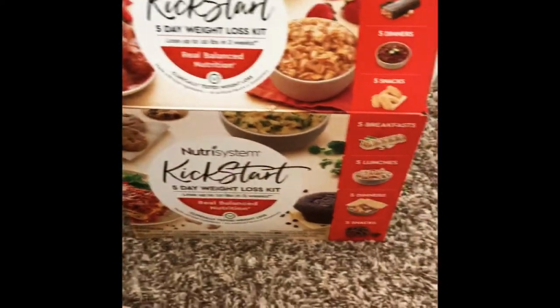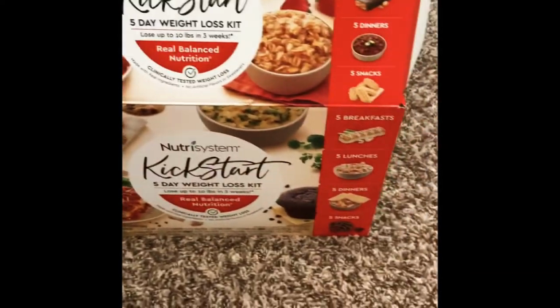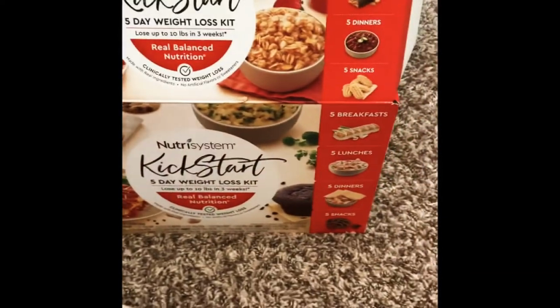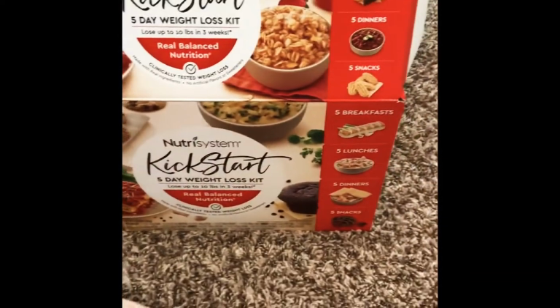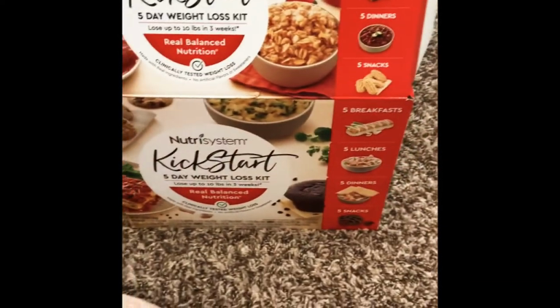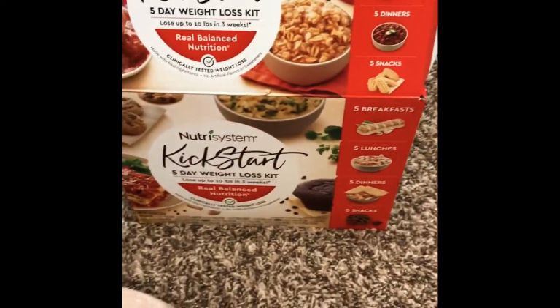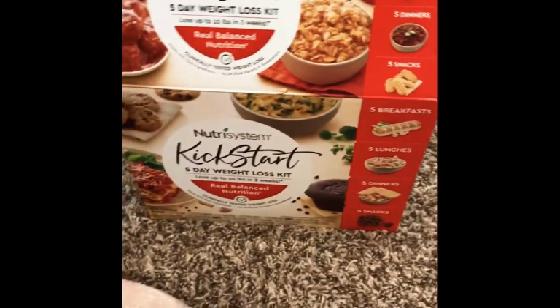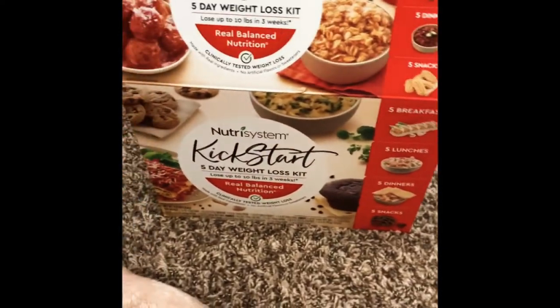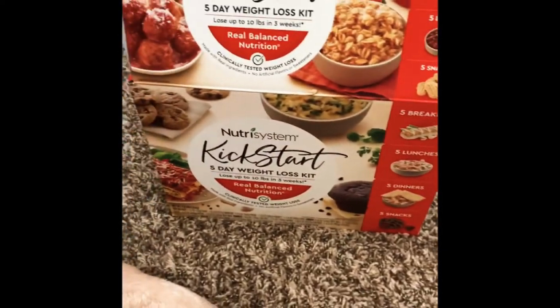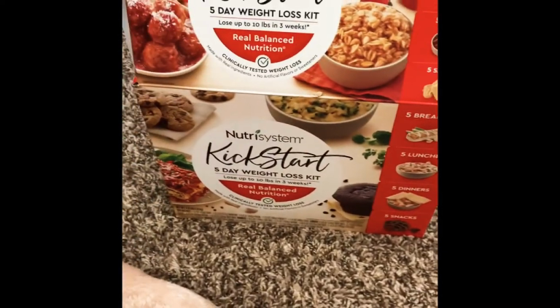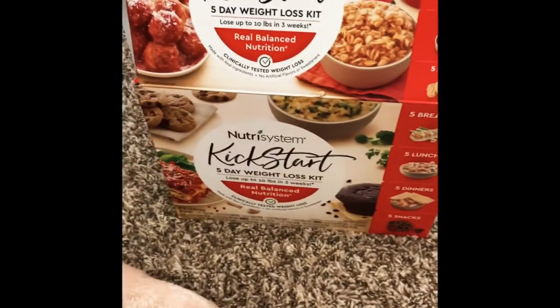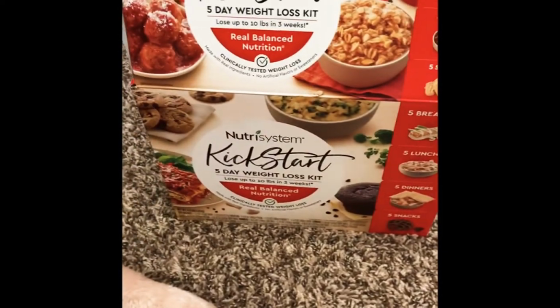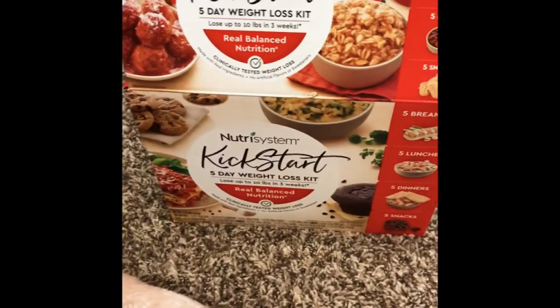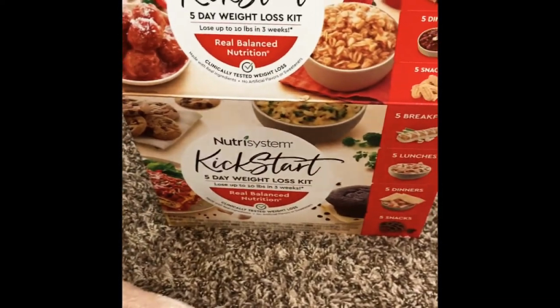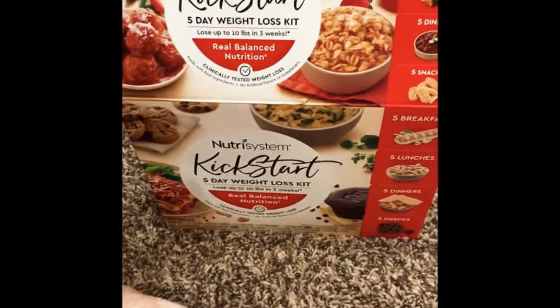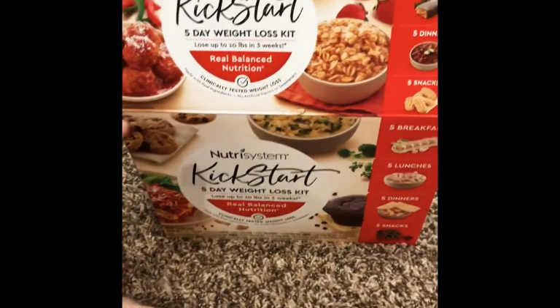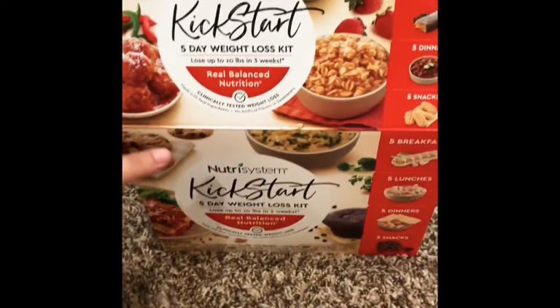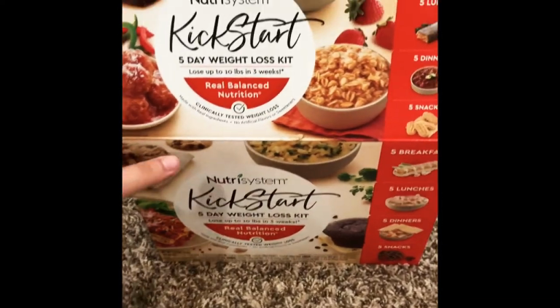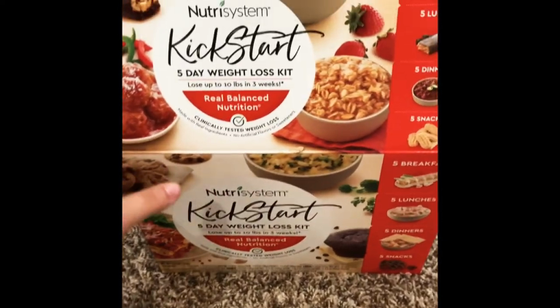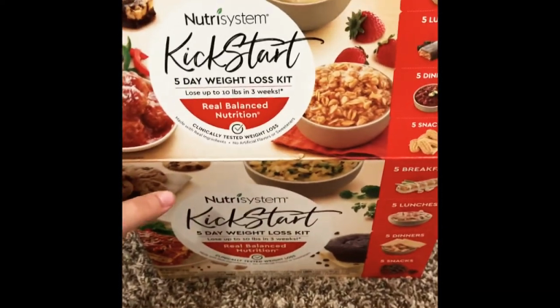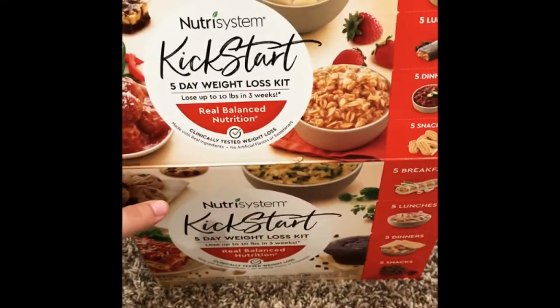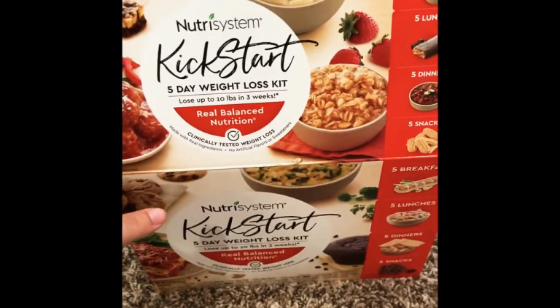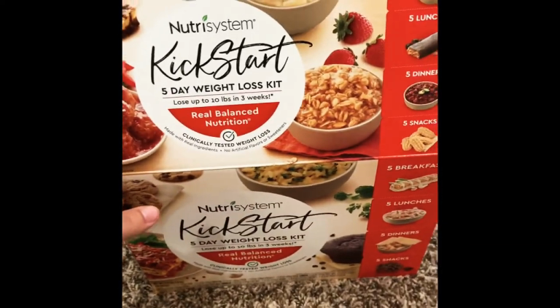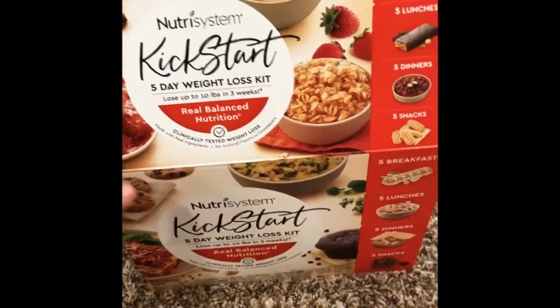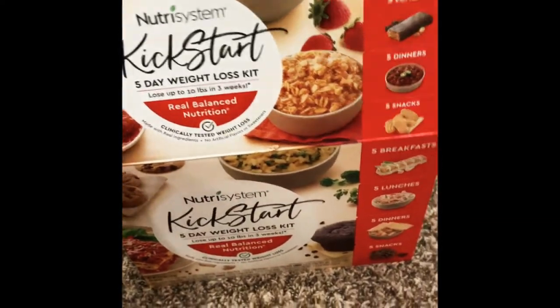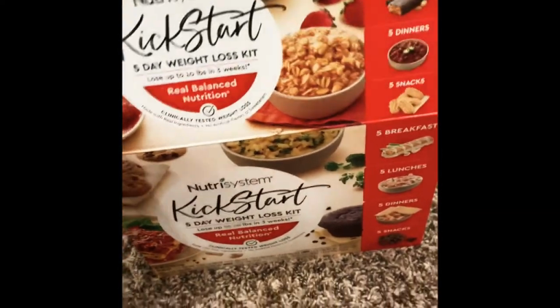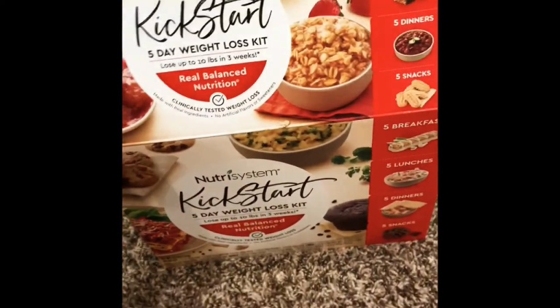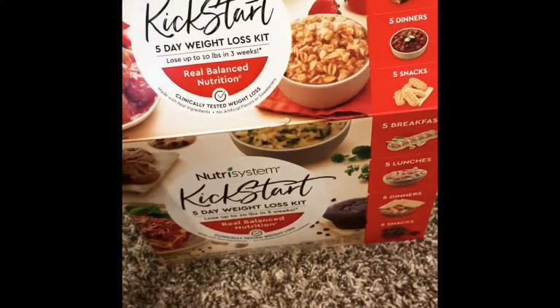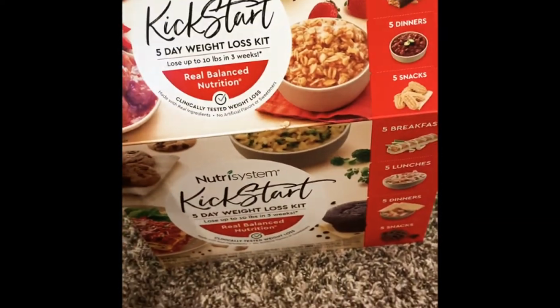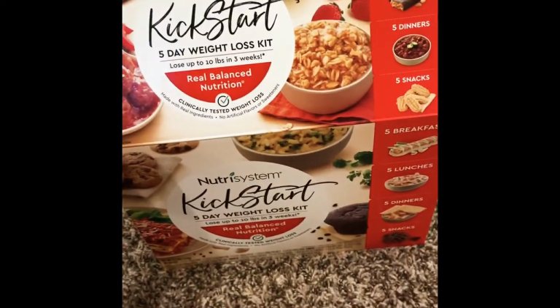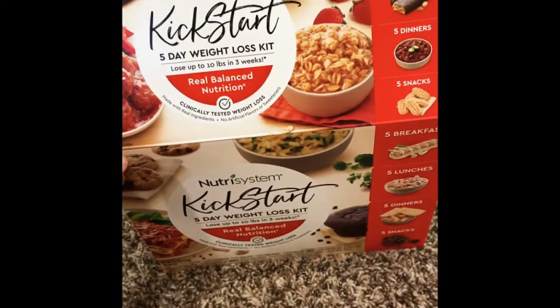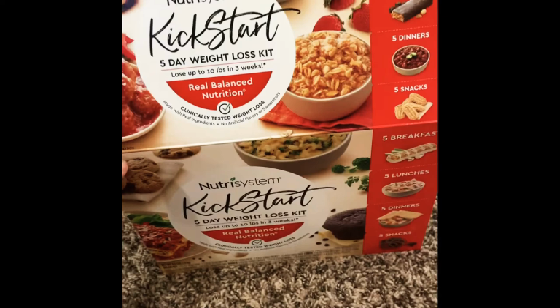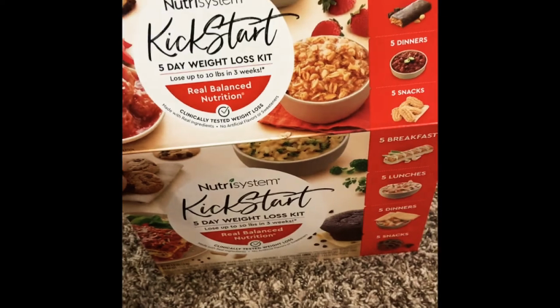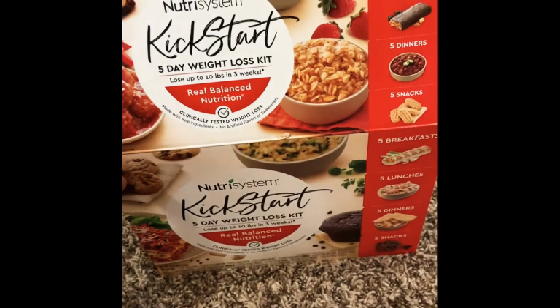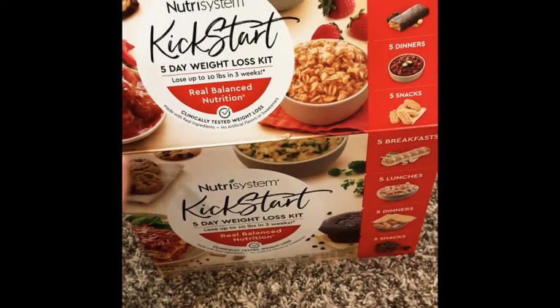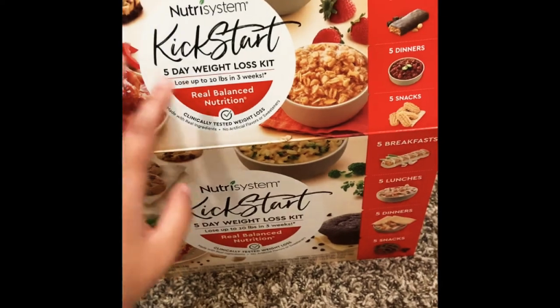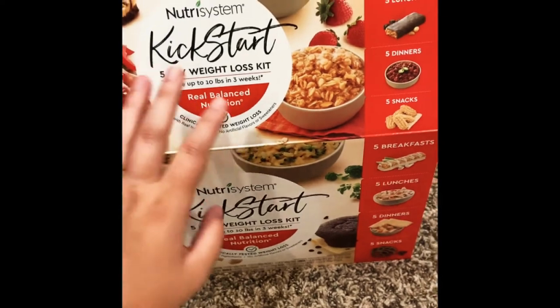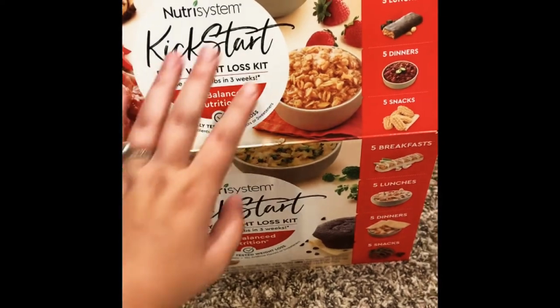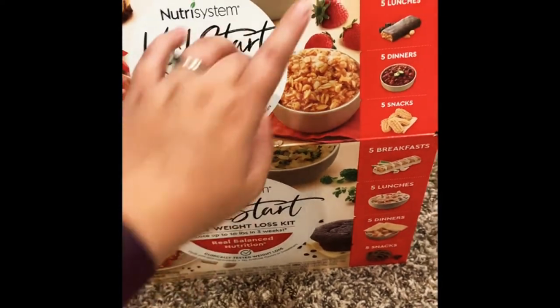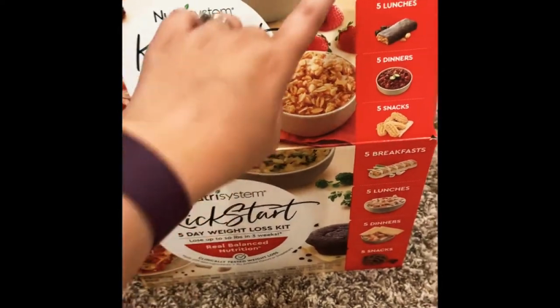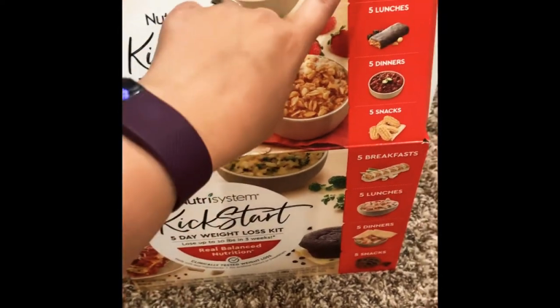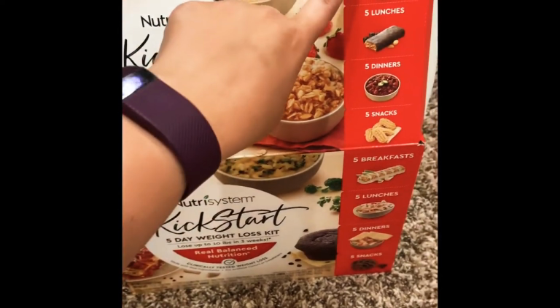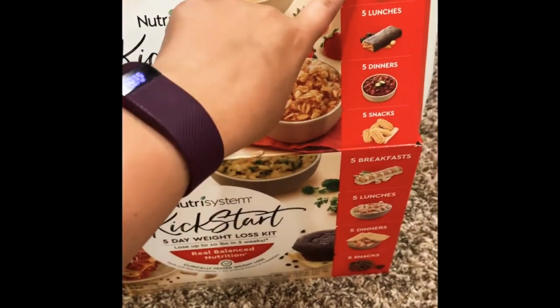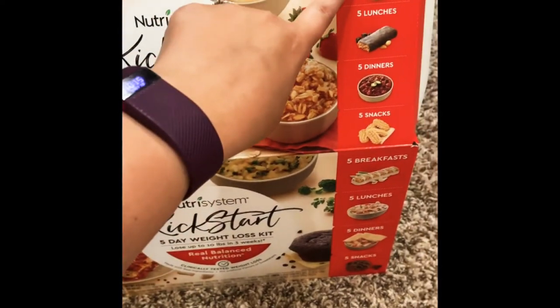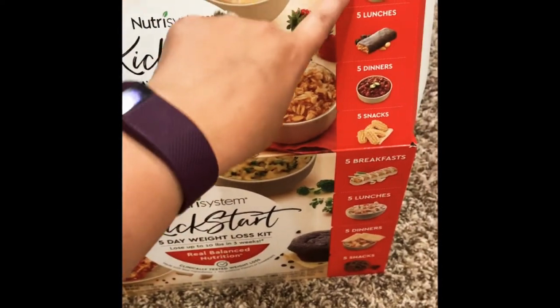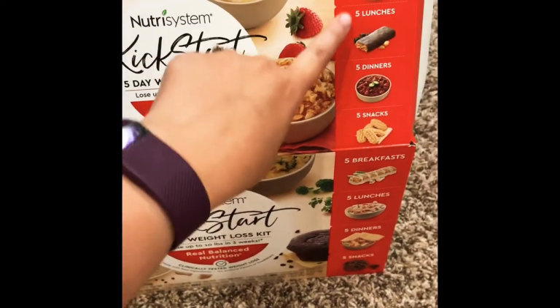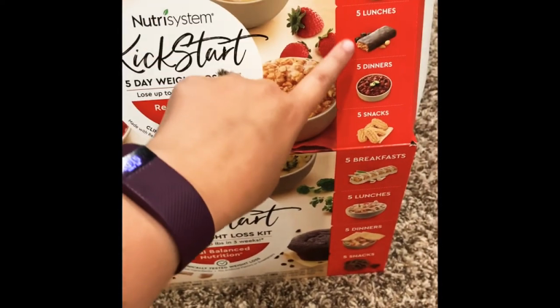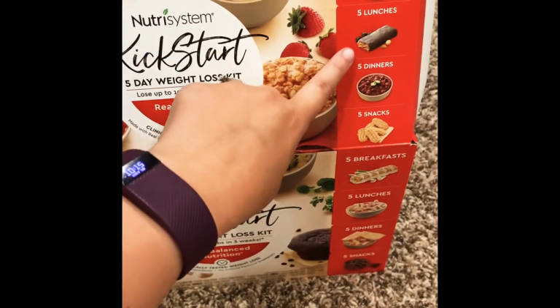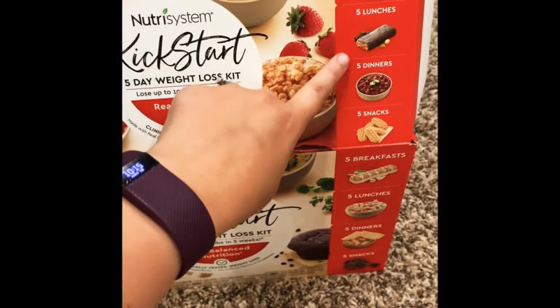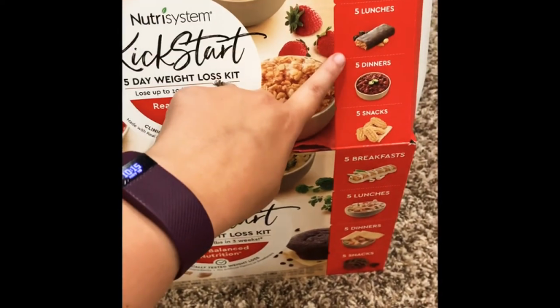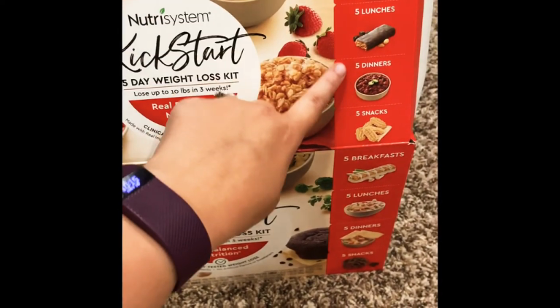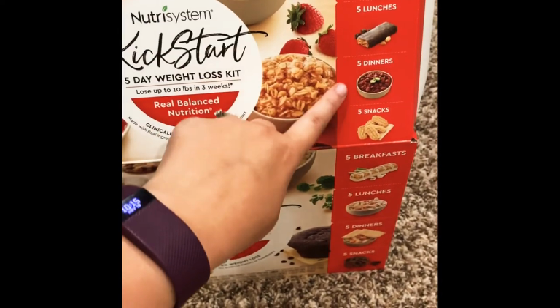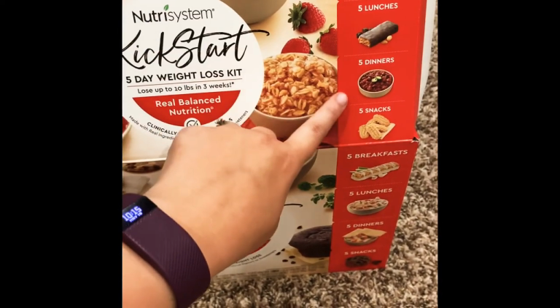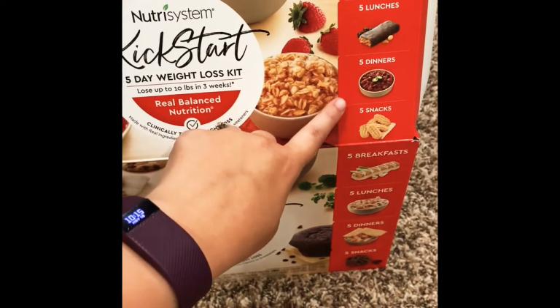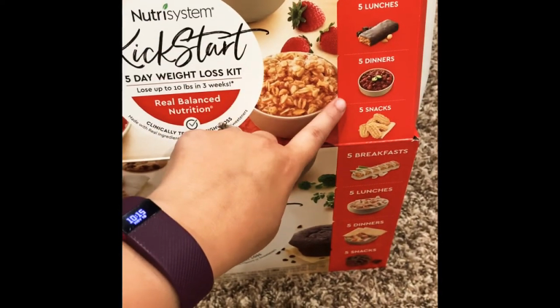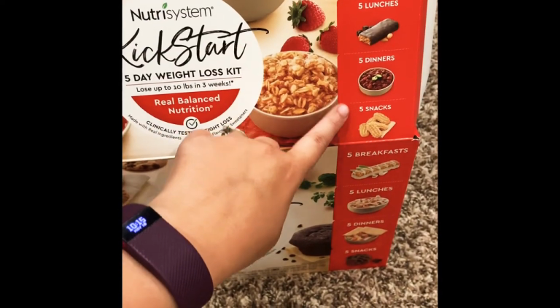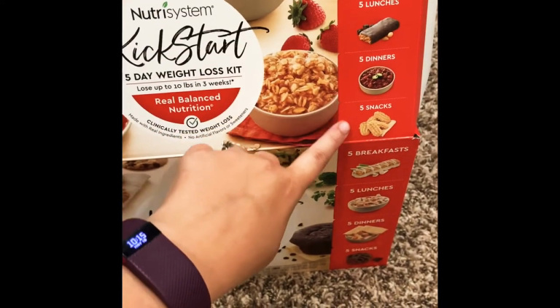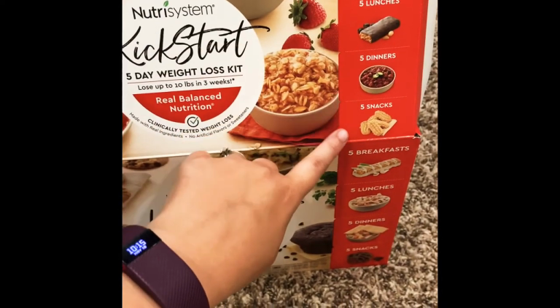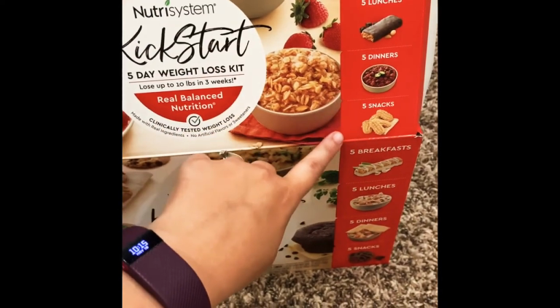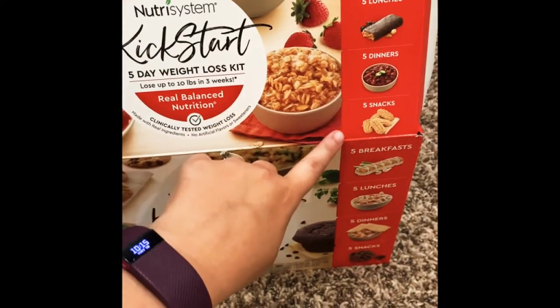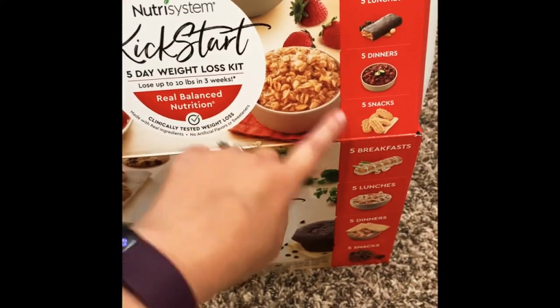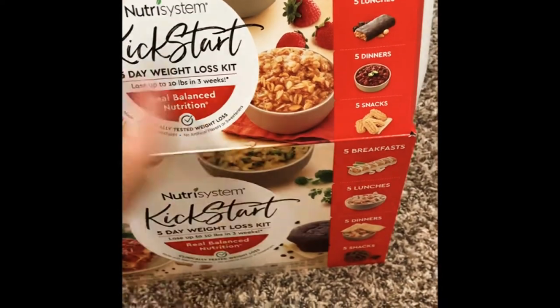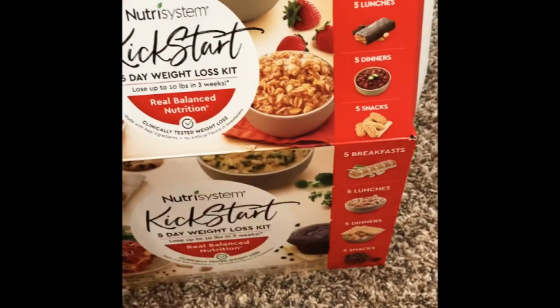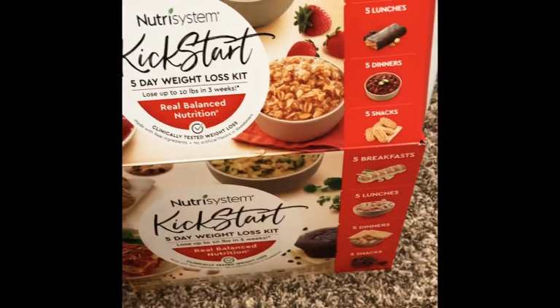This is a pretty nice box. It says it comes with five breakfasts, five lunches, five dinners, and five snacks.